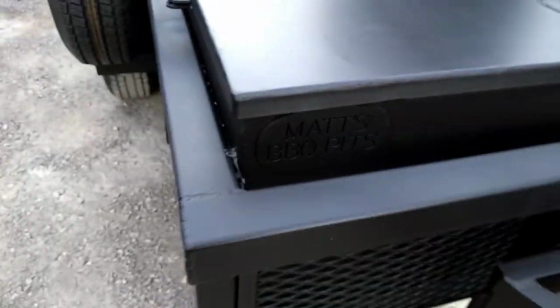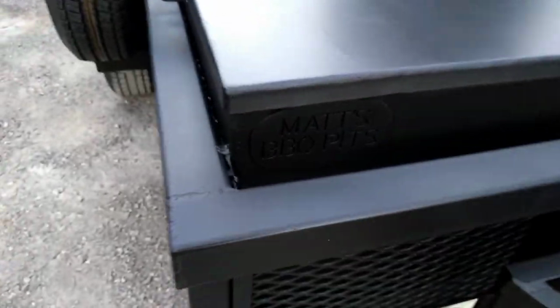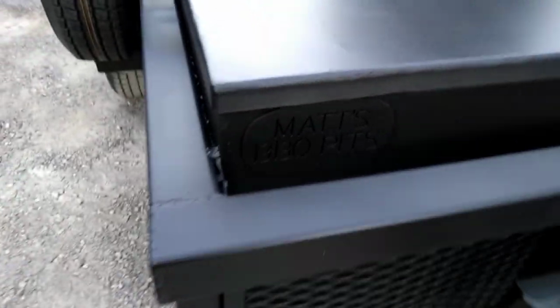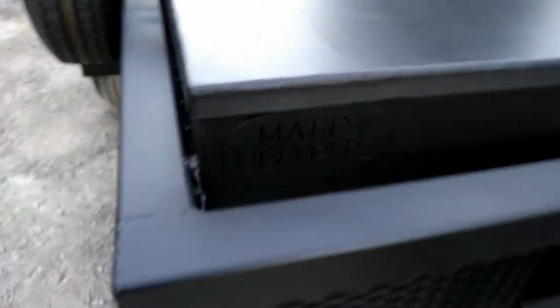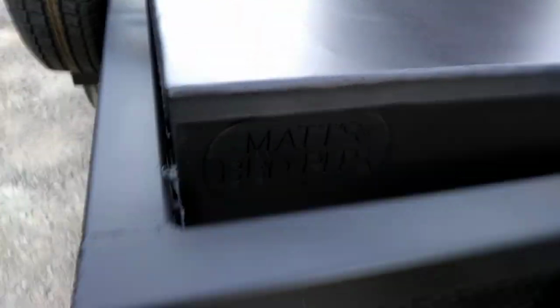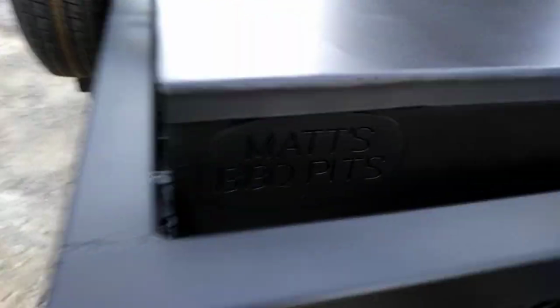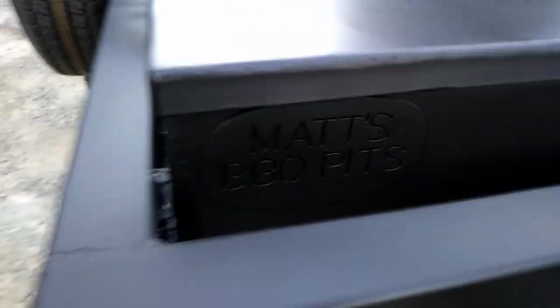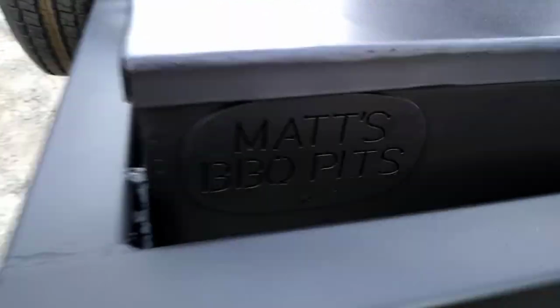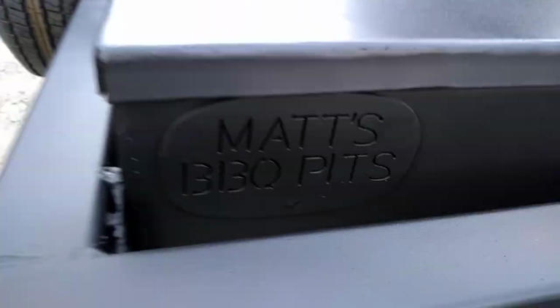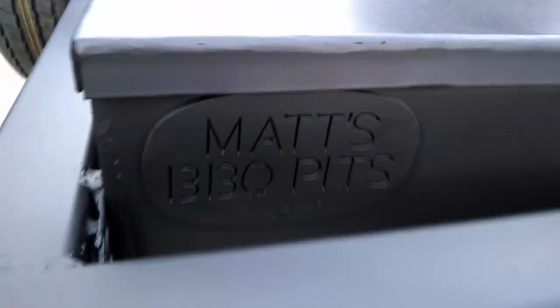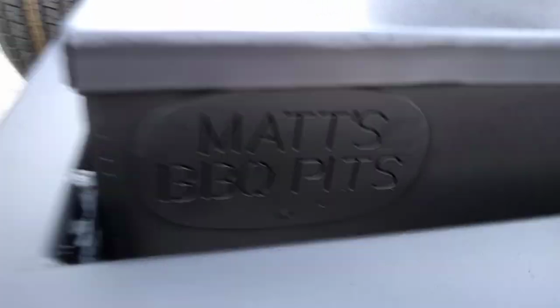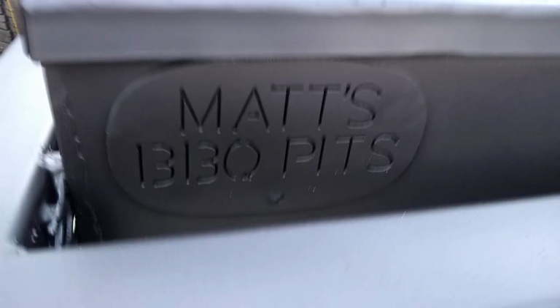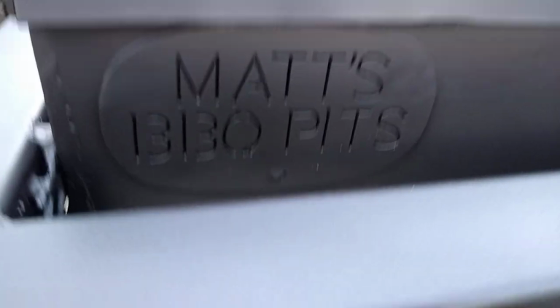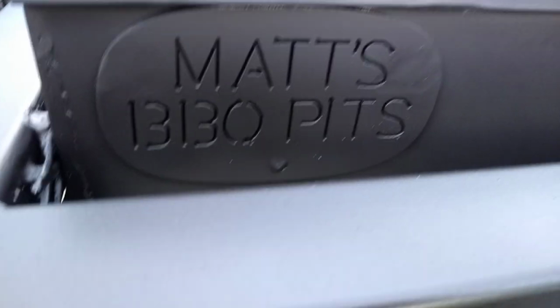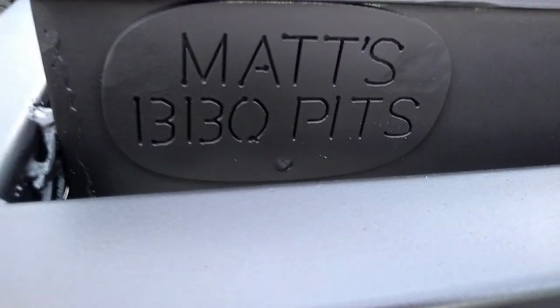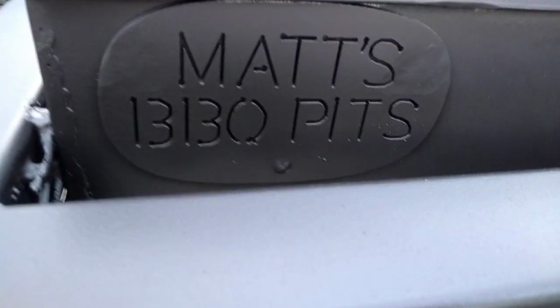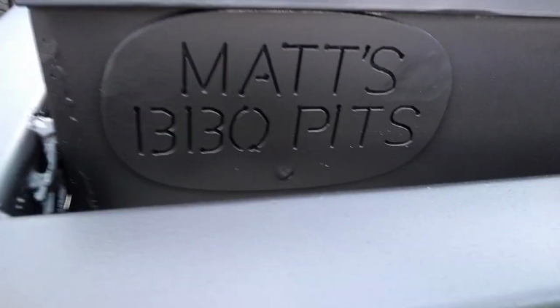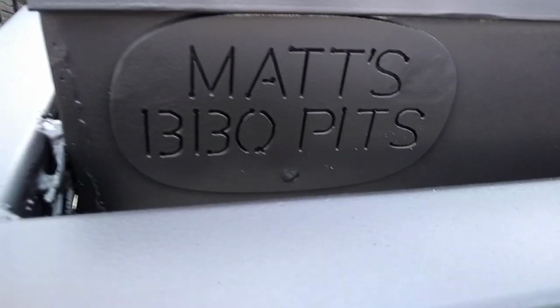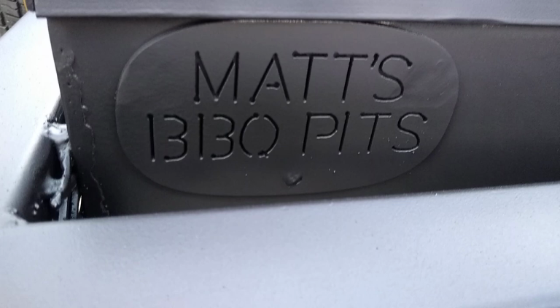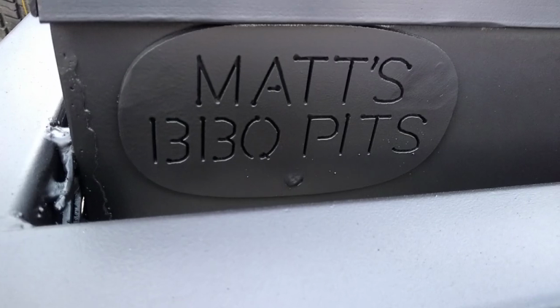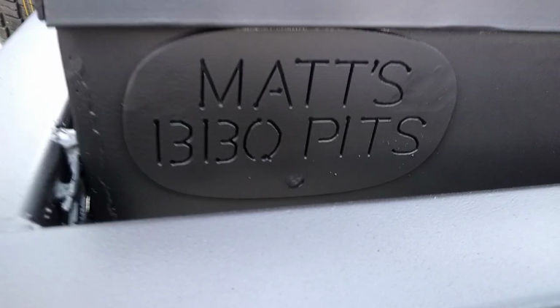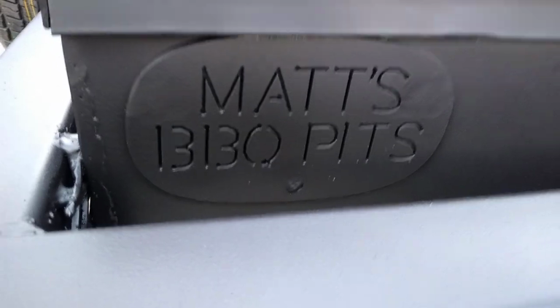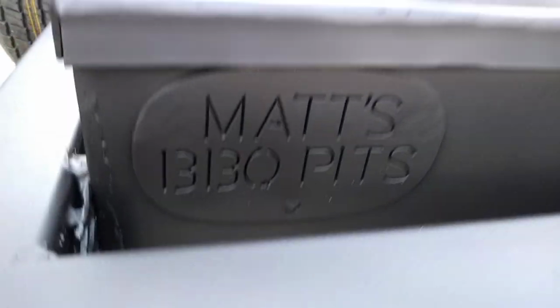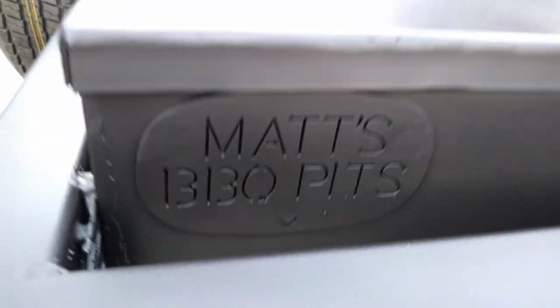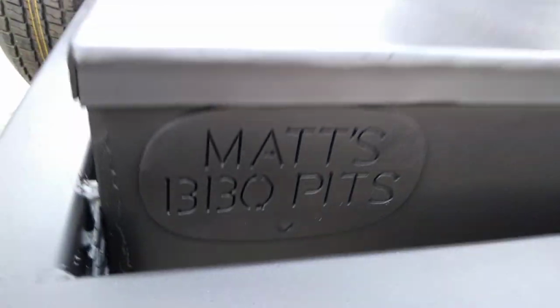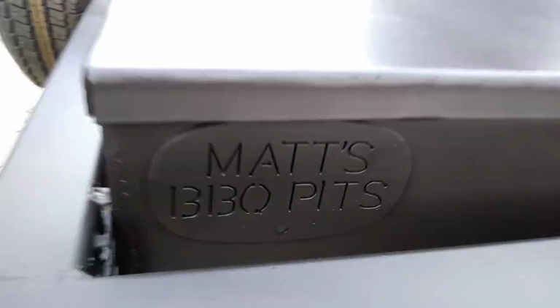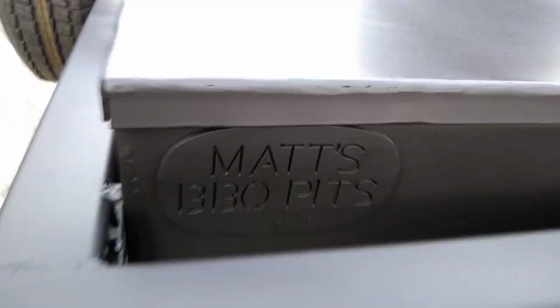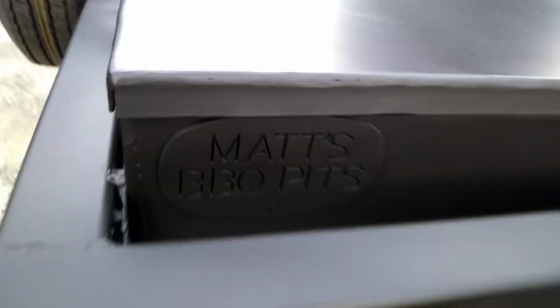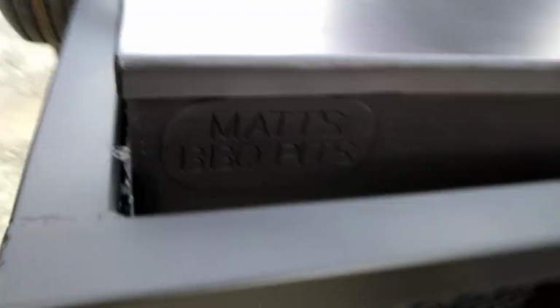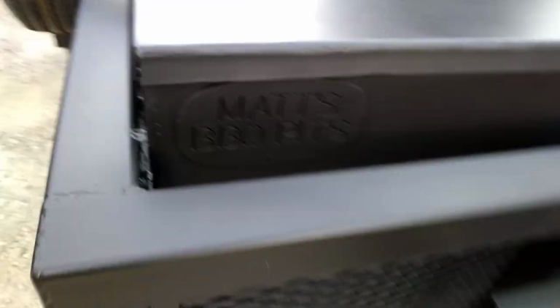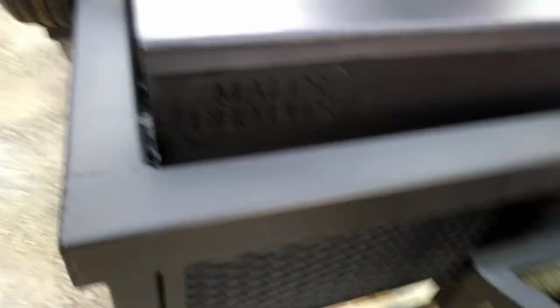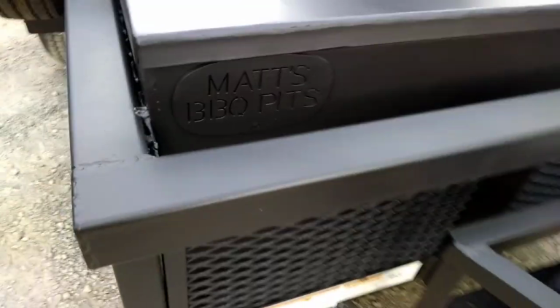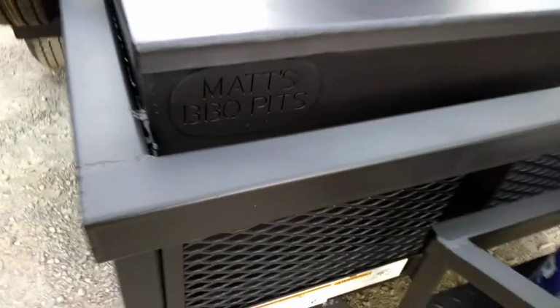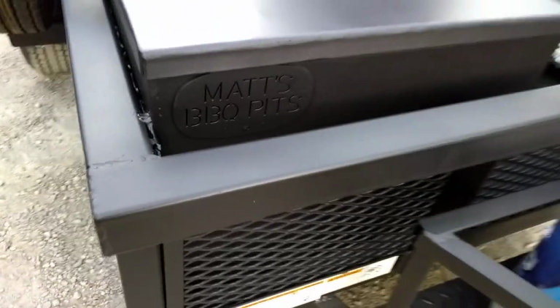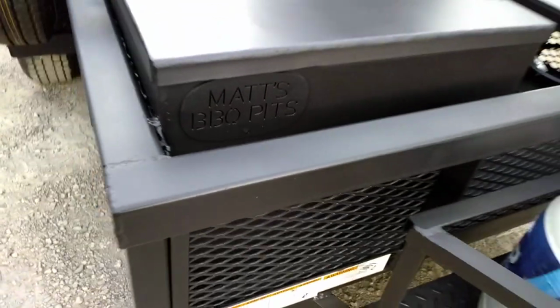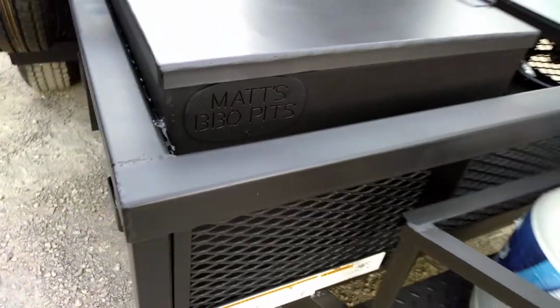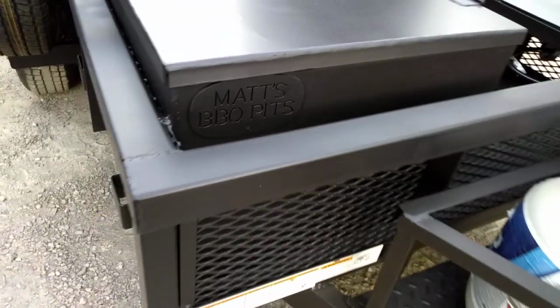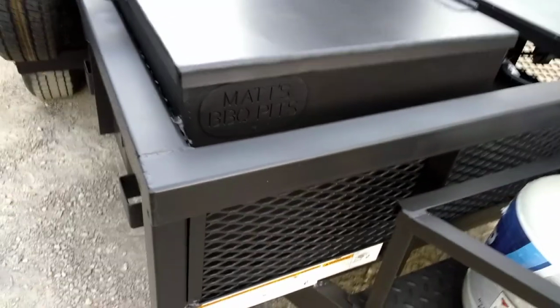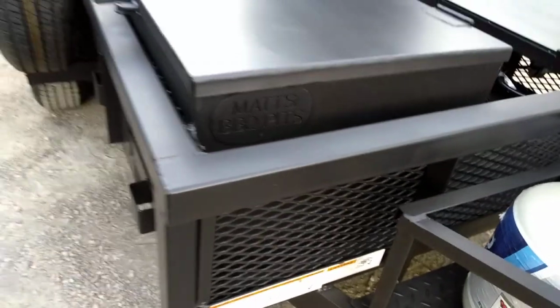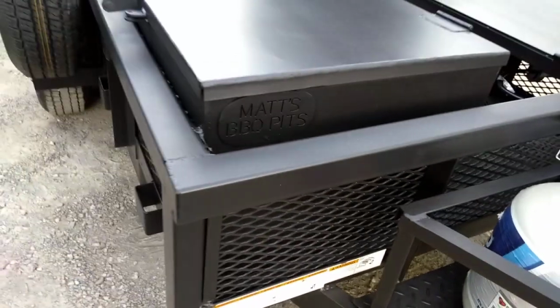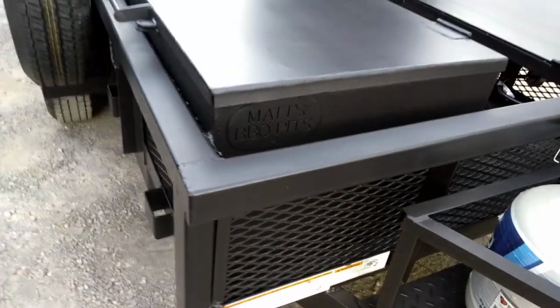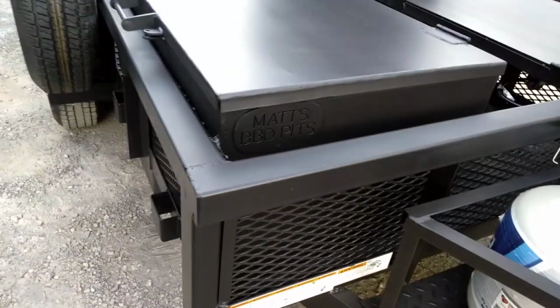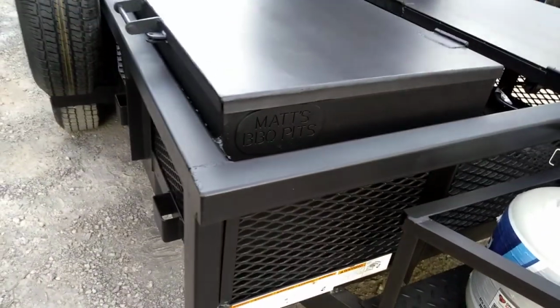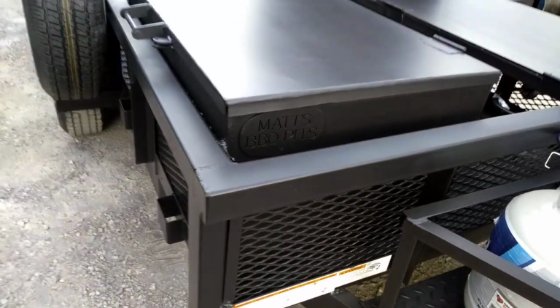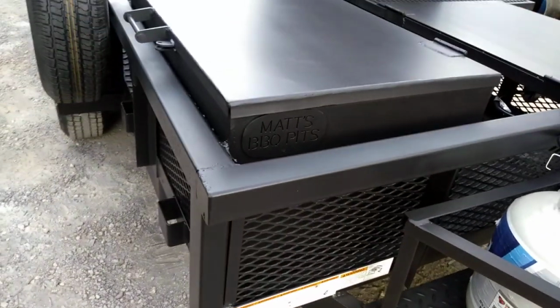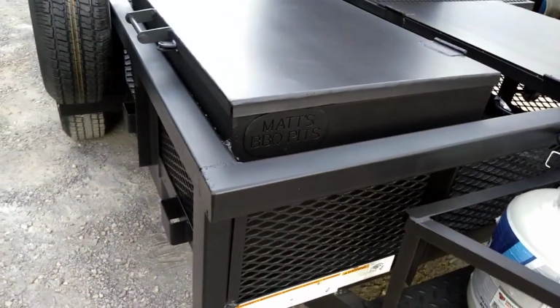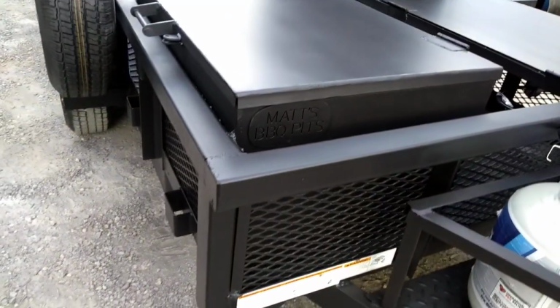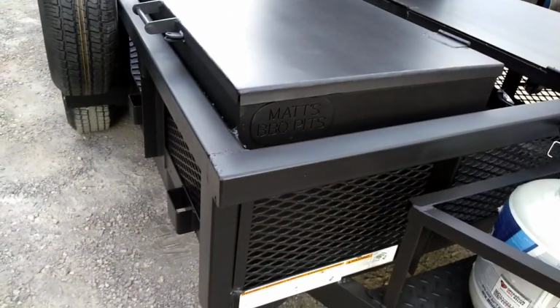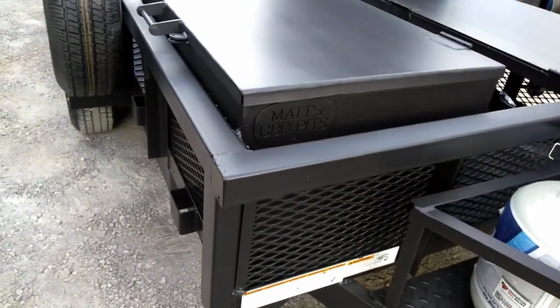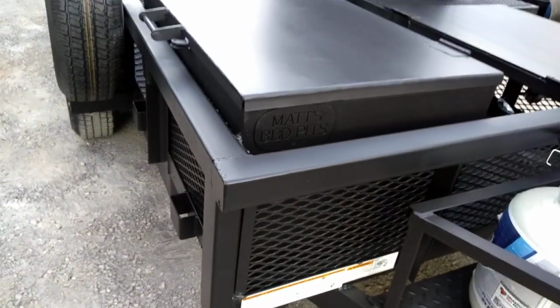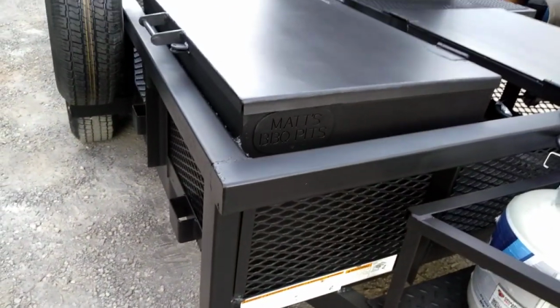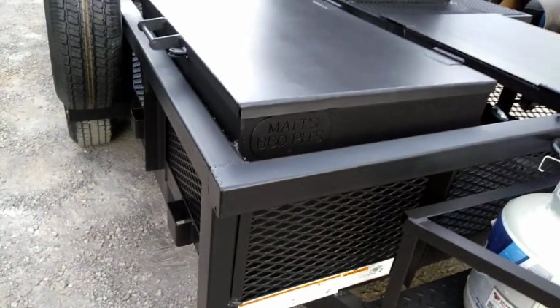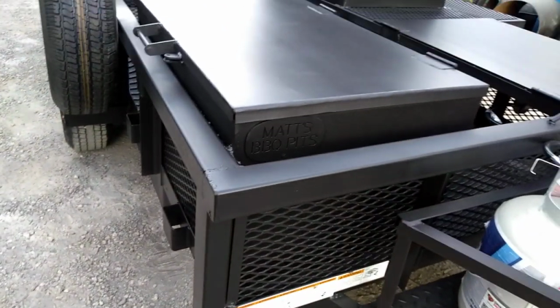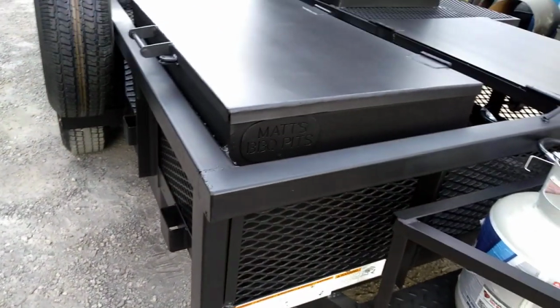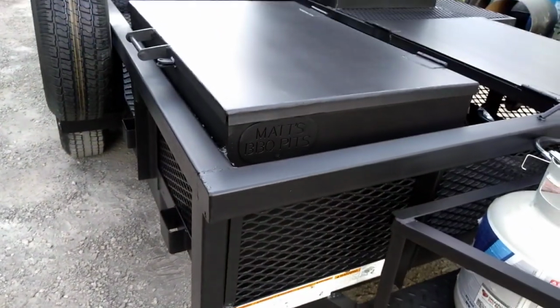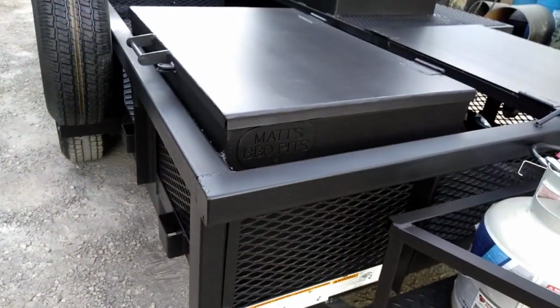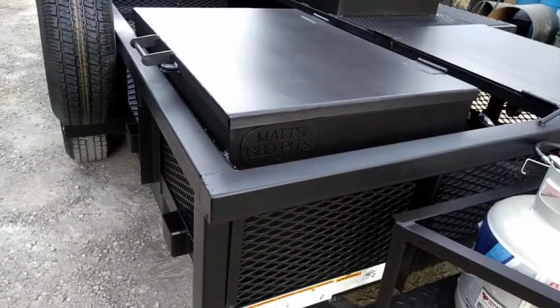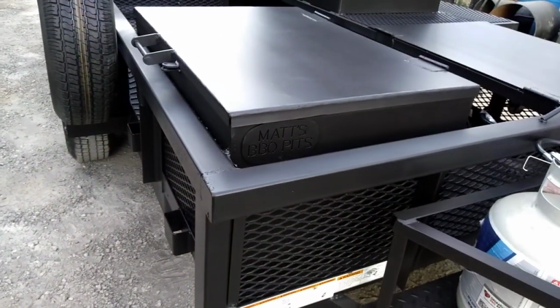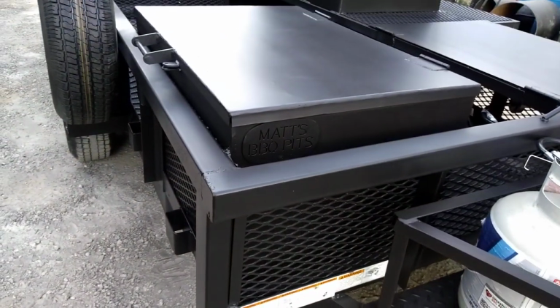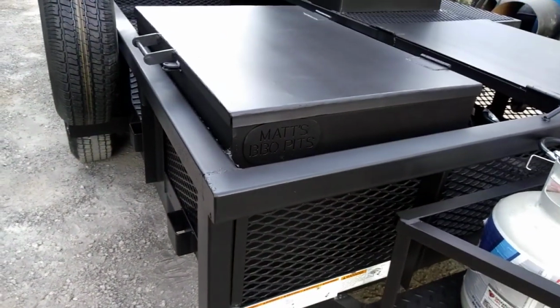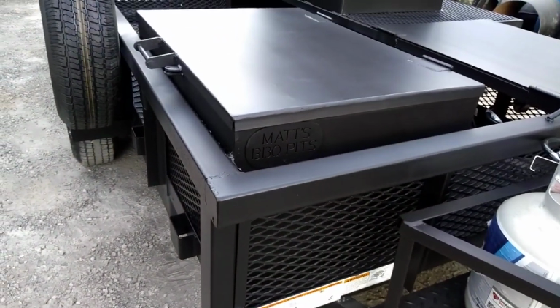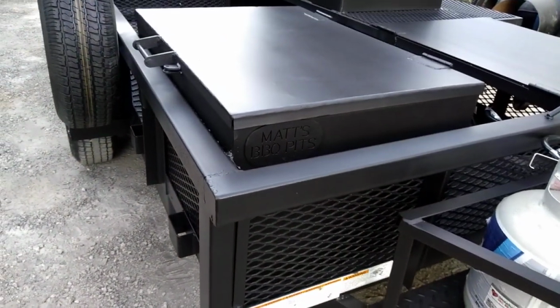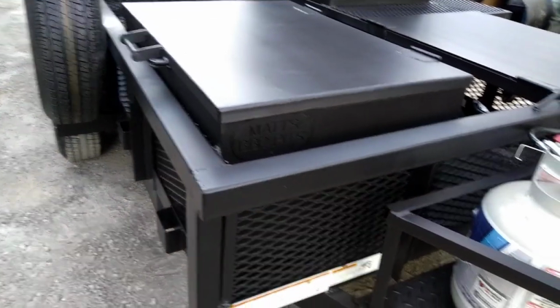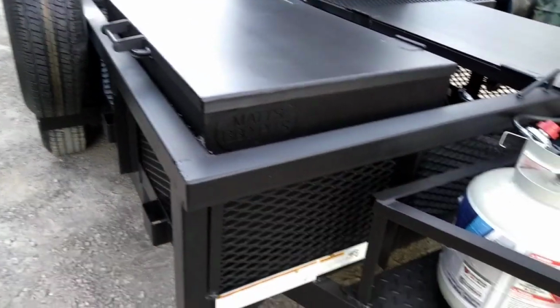We can put our little Matt's BBQ Pits logo on it. Maybe on the next one we'll make it an inch taller to show that a little bit better.